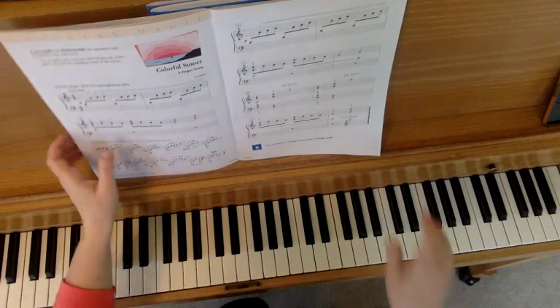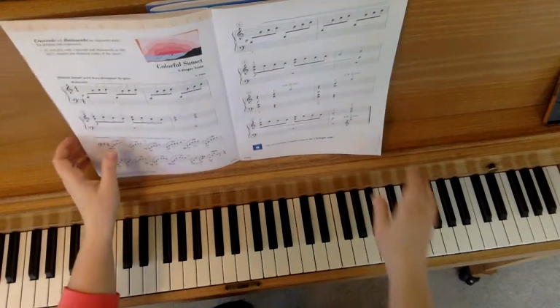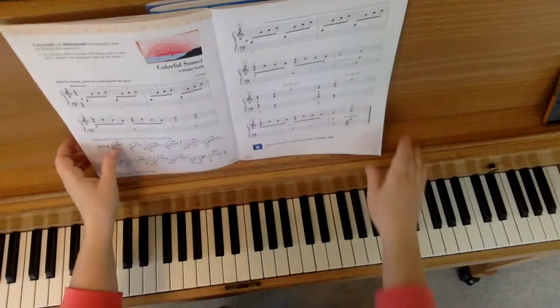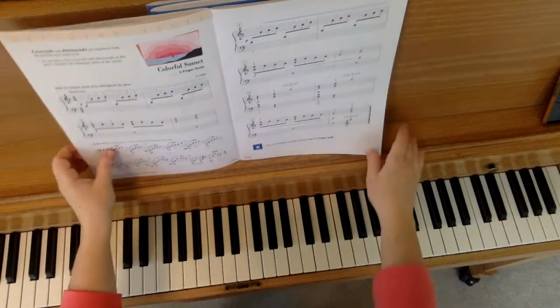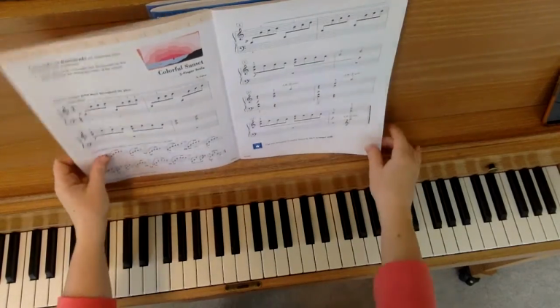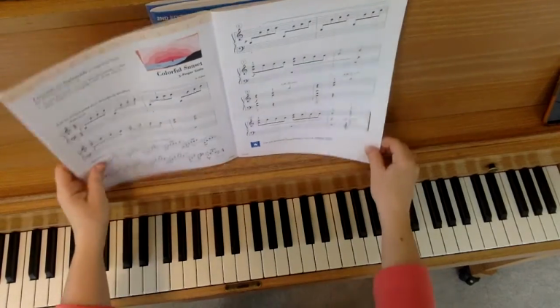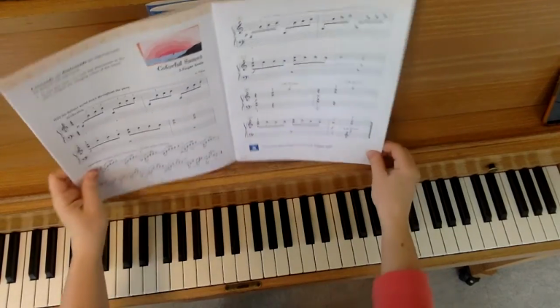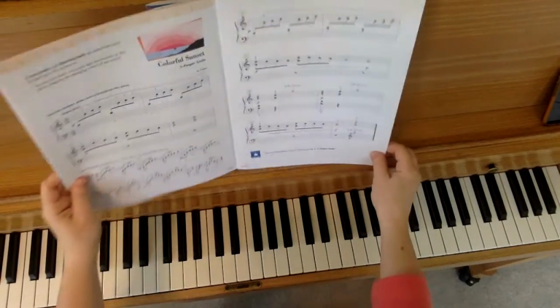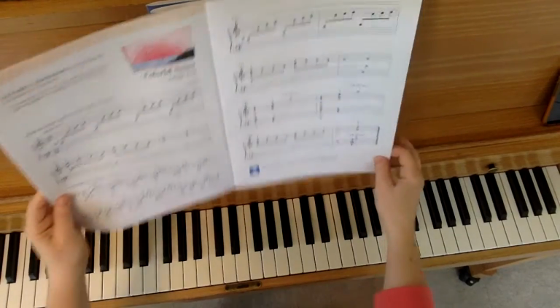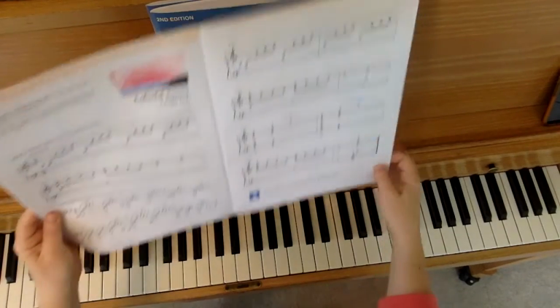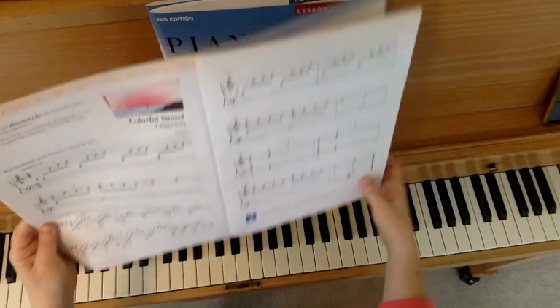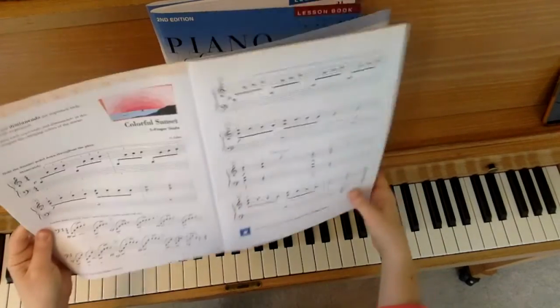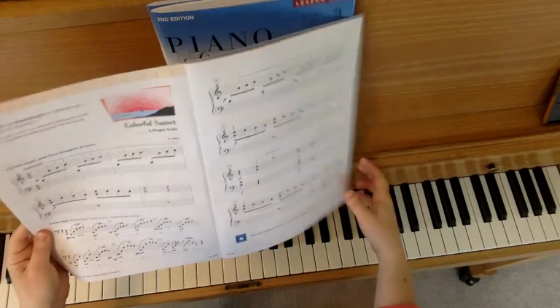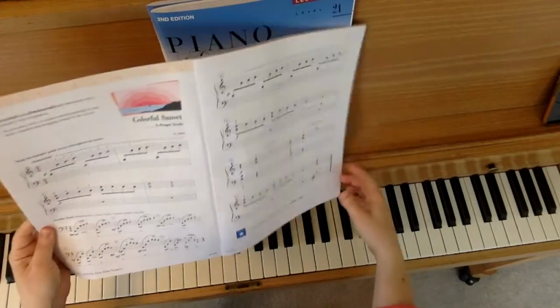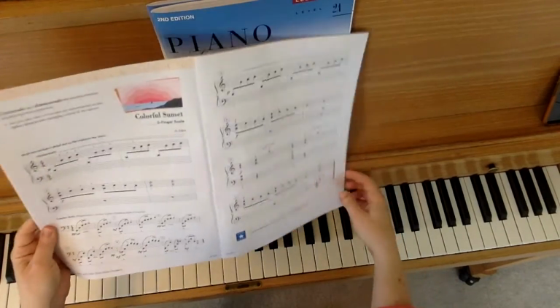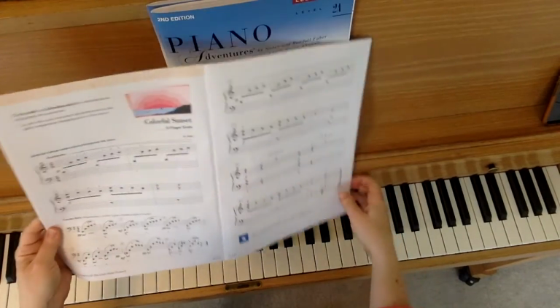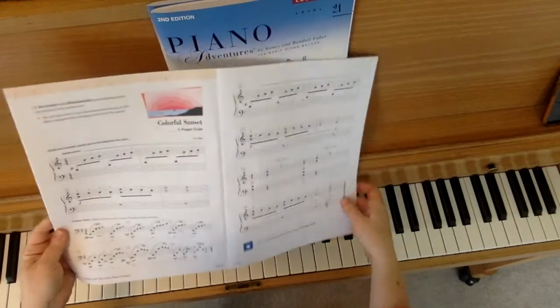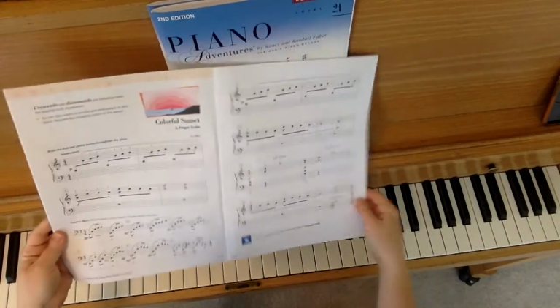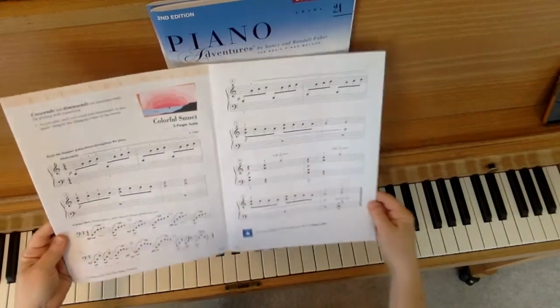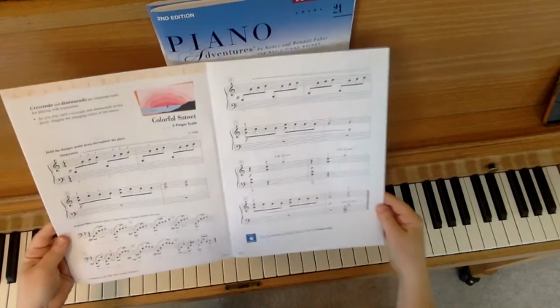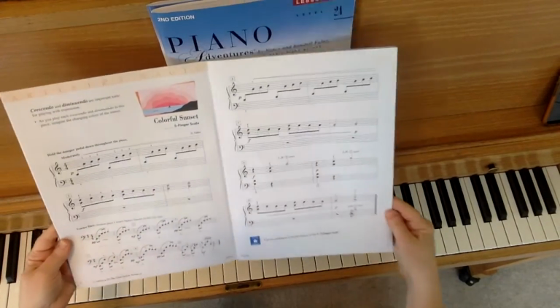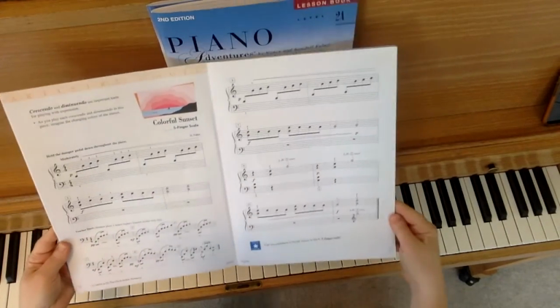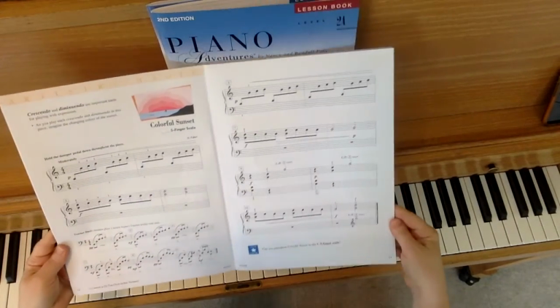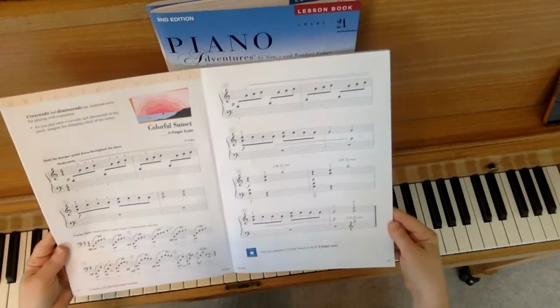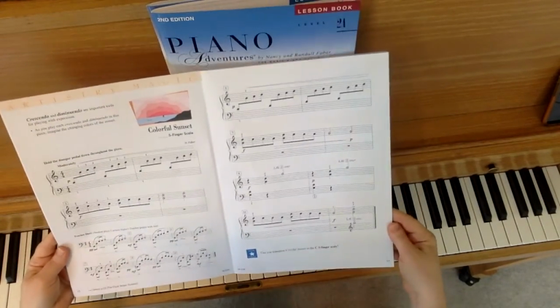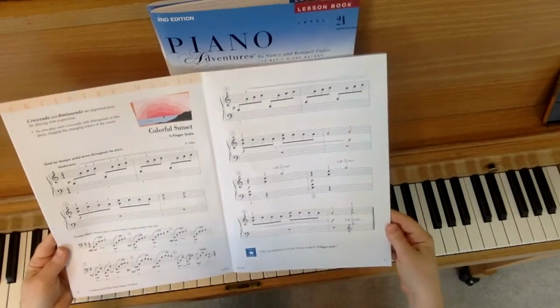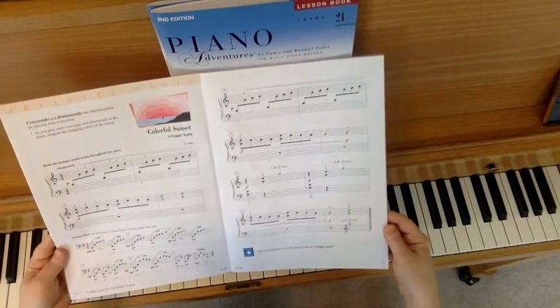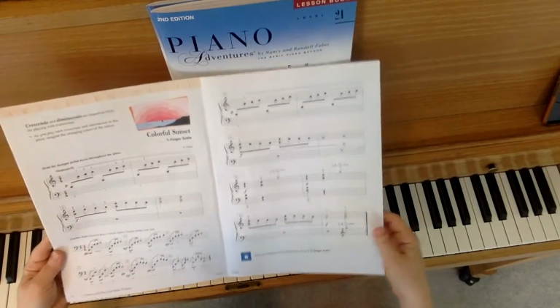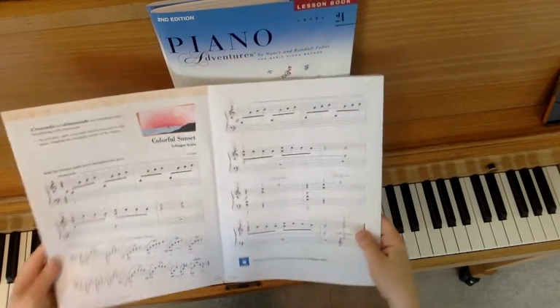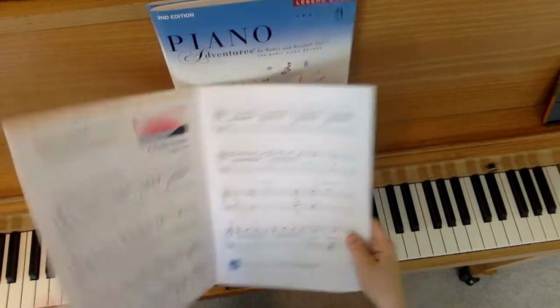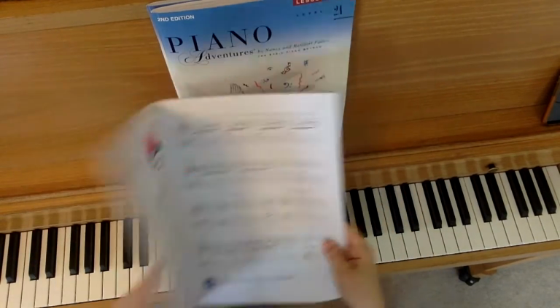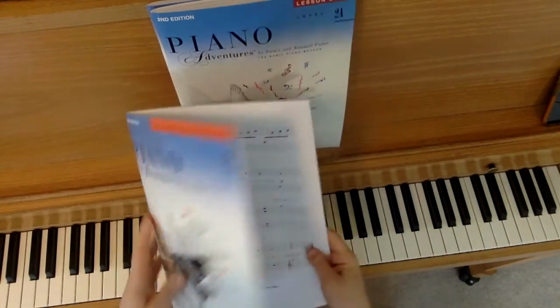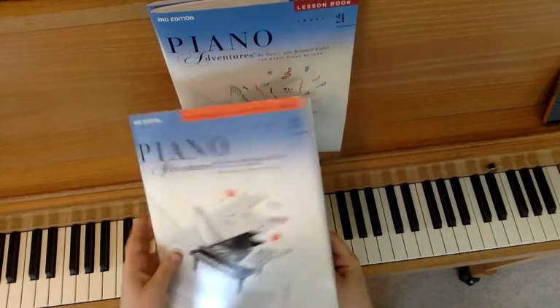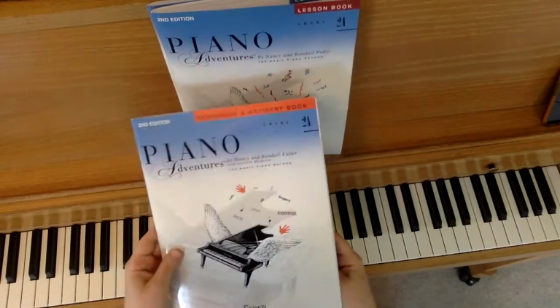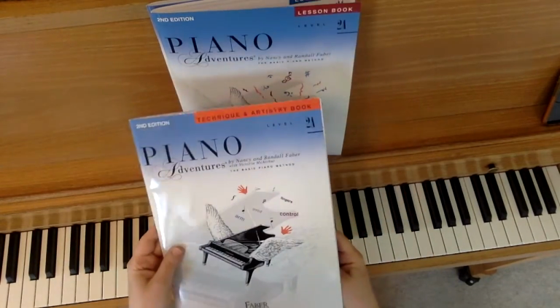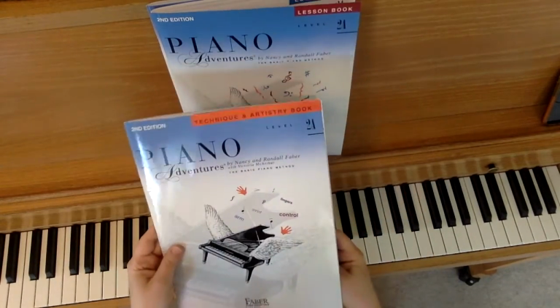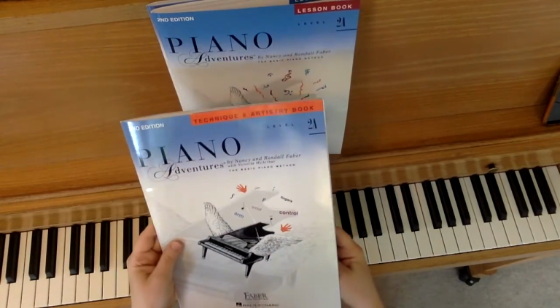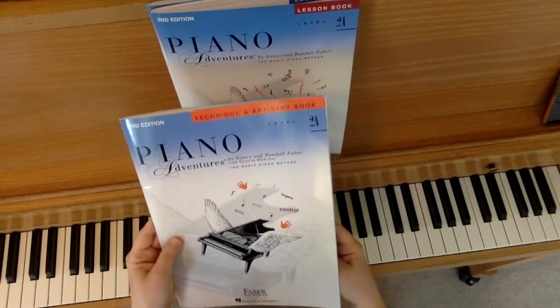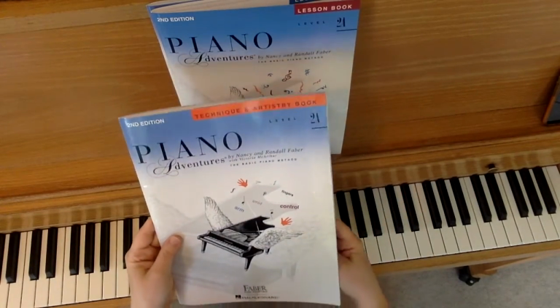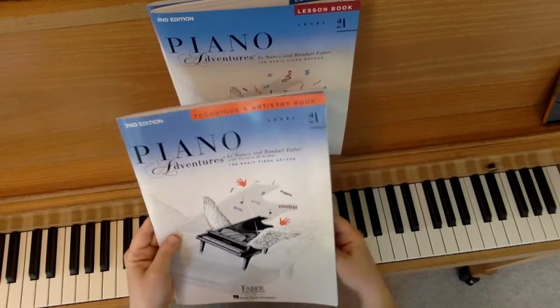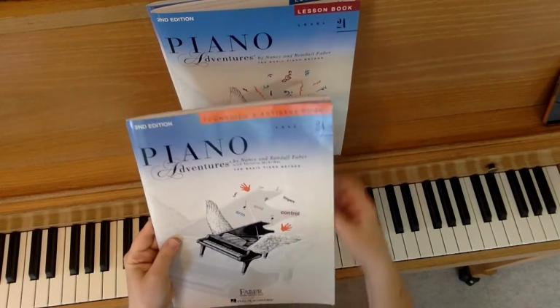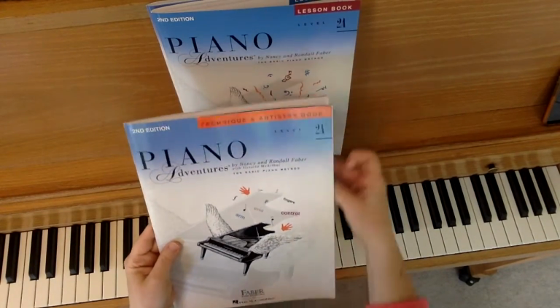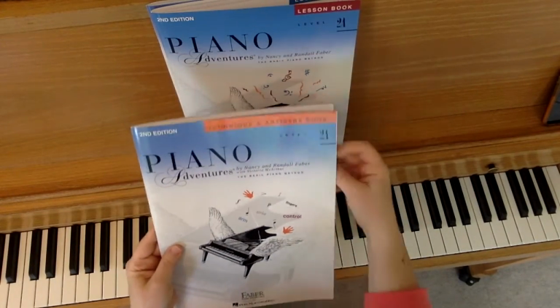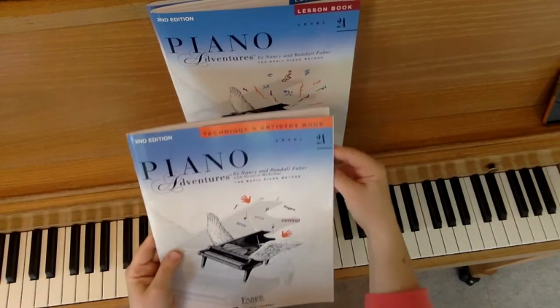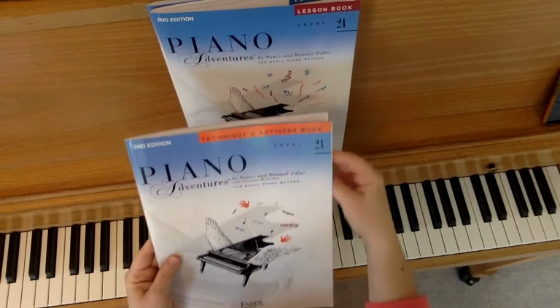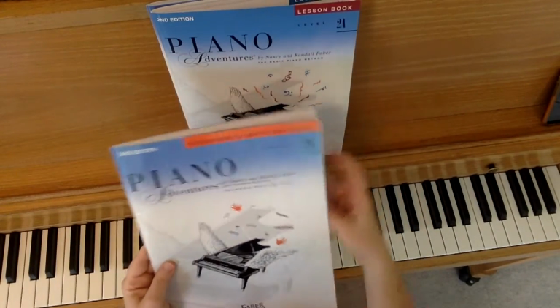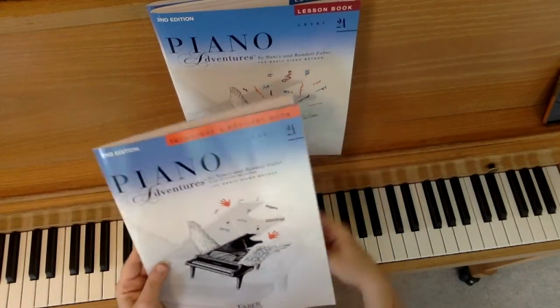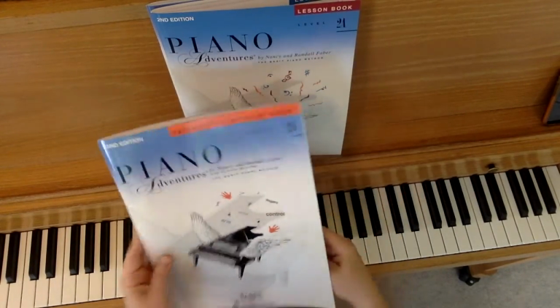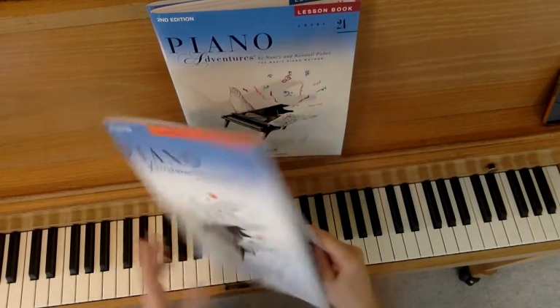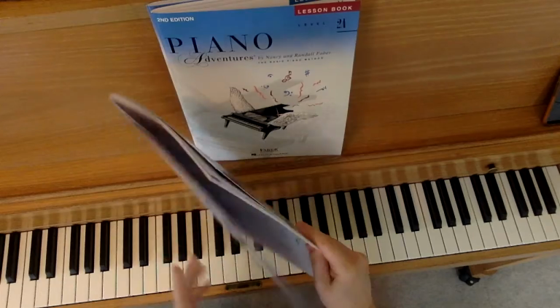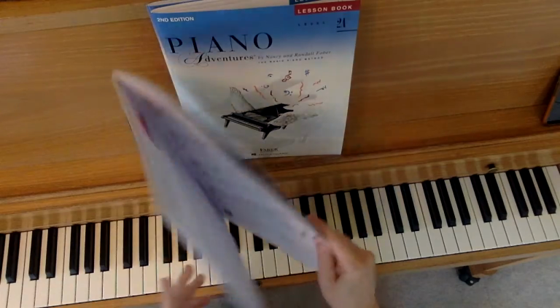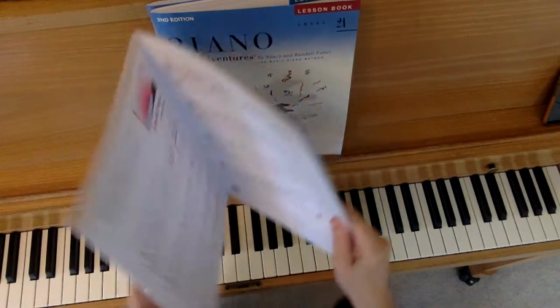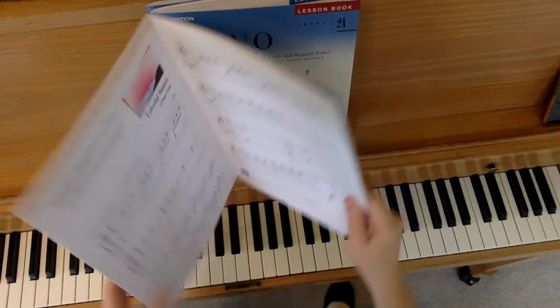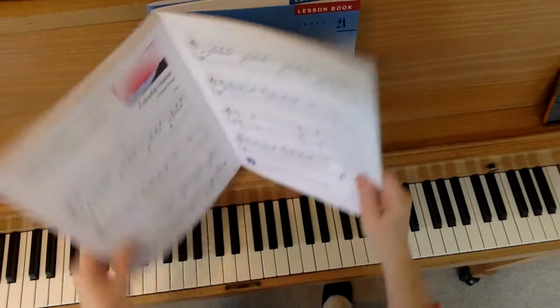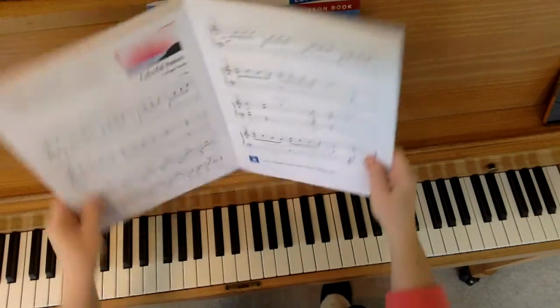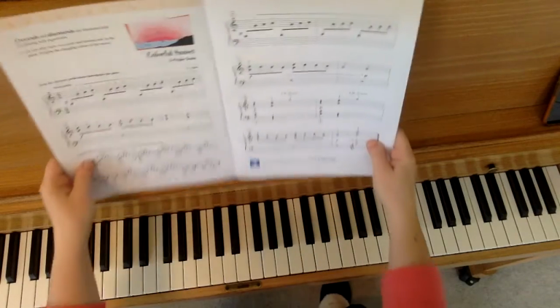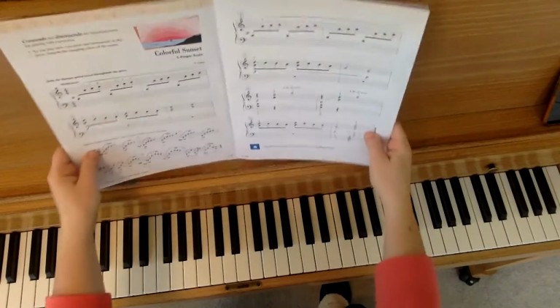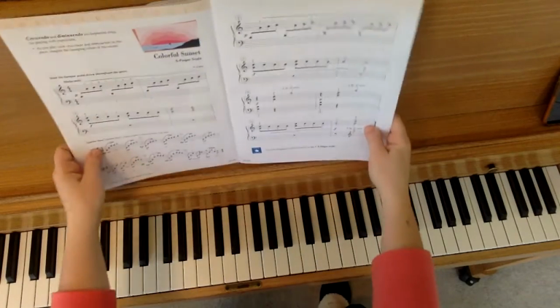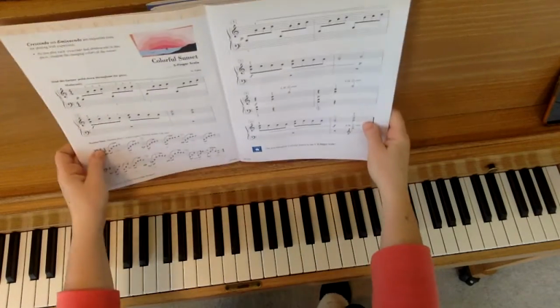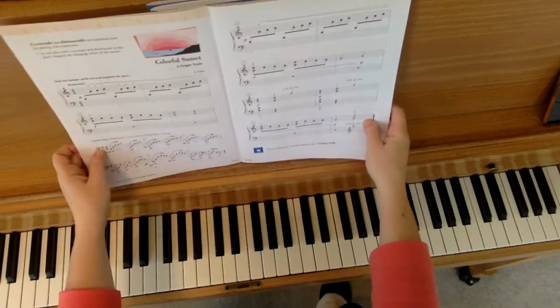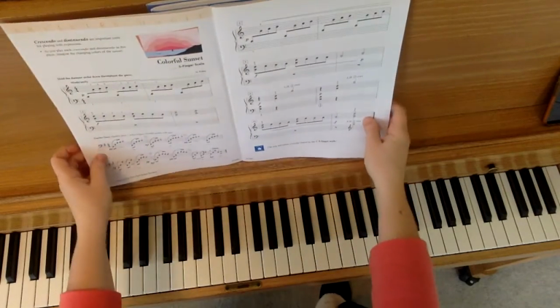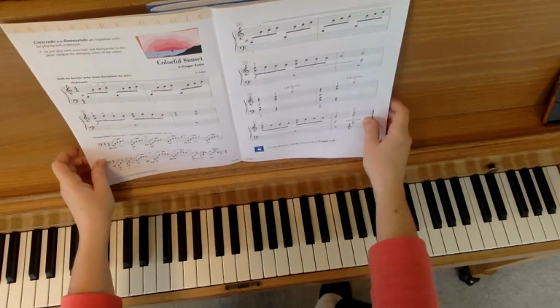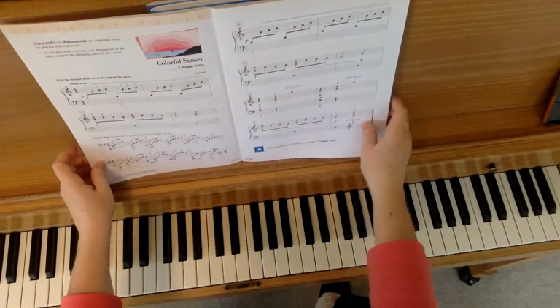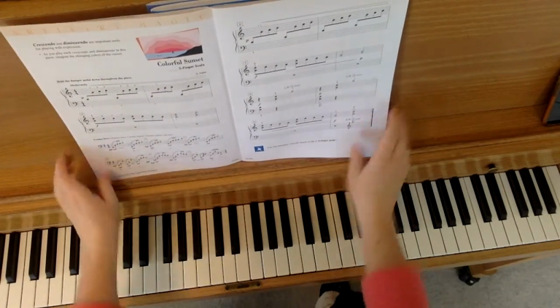This video is for Colorful Sunset, page 12 and 13, from Level 2A of the Technique and Artistry Program.